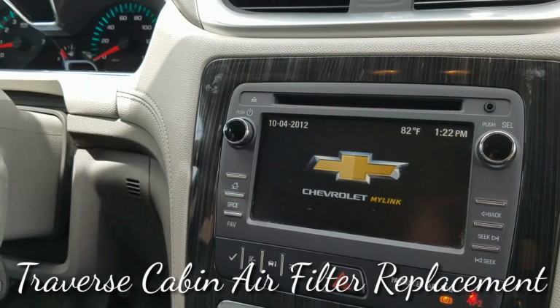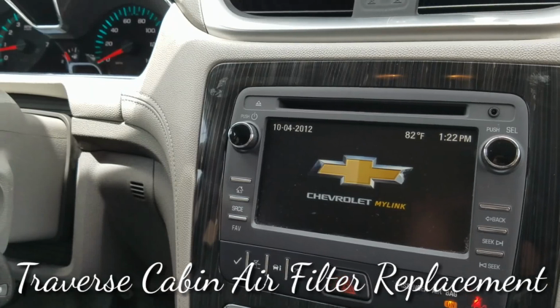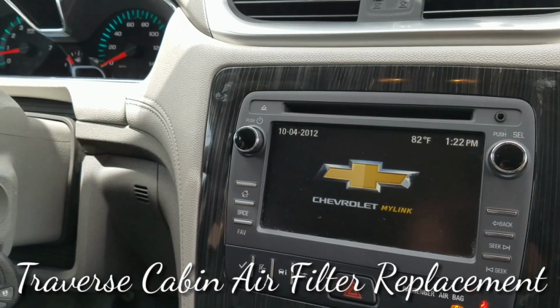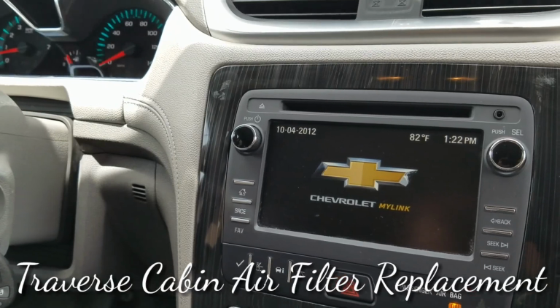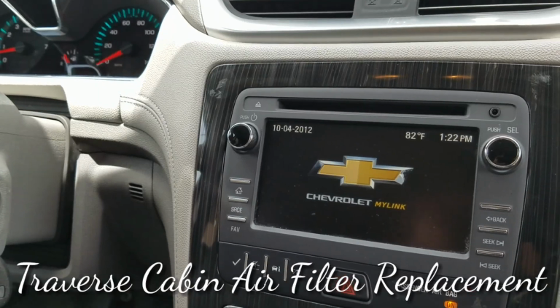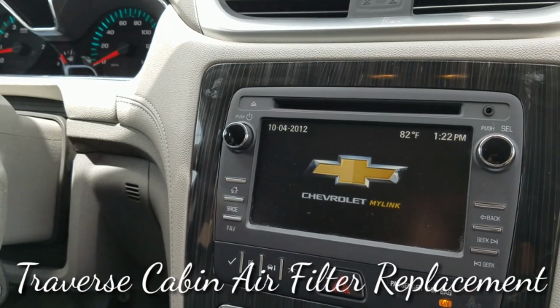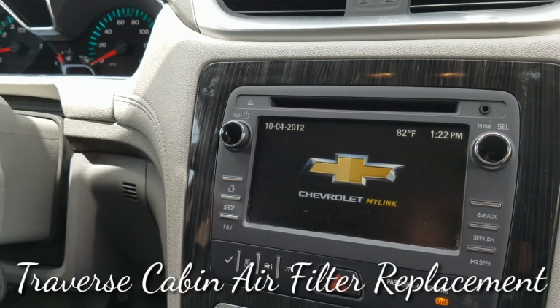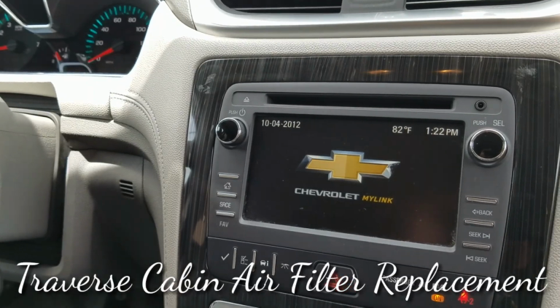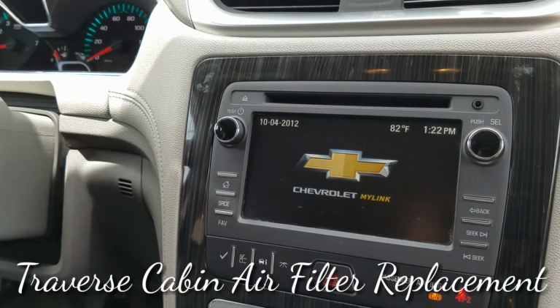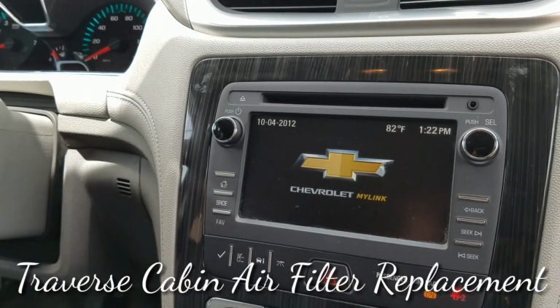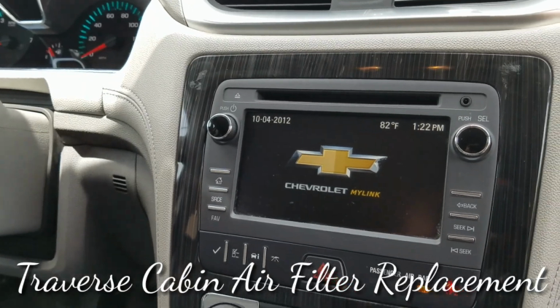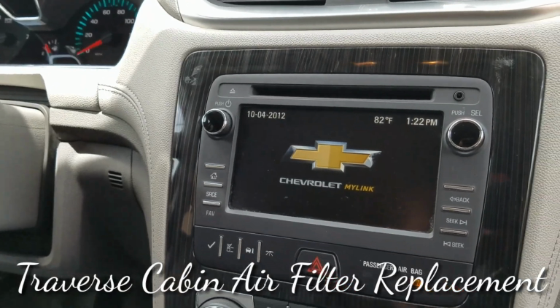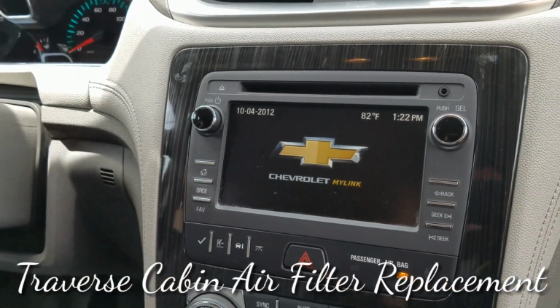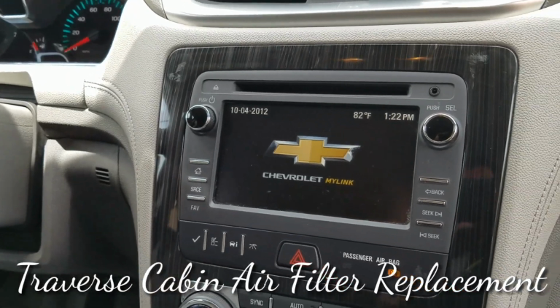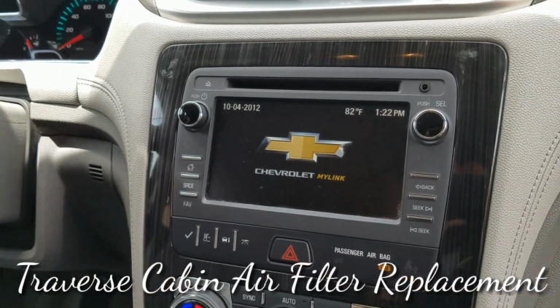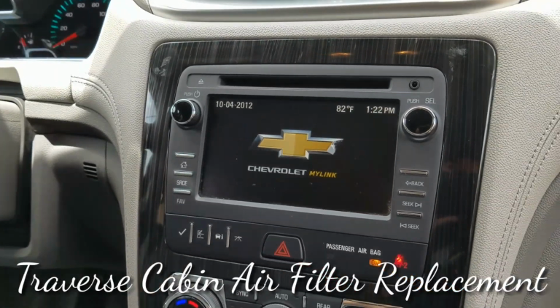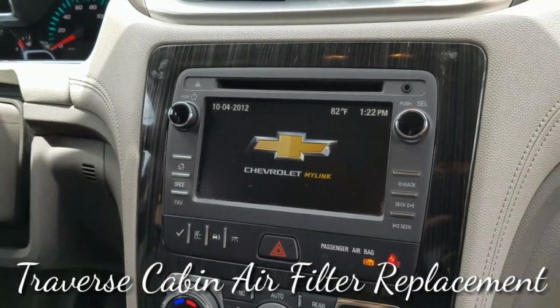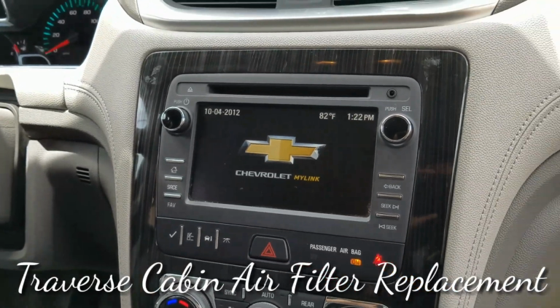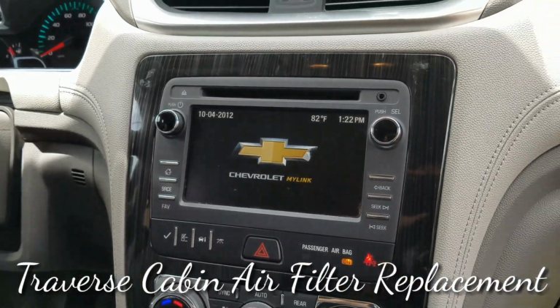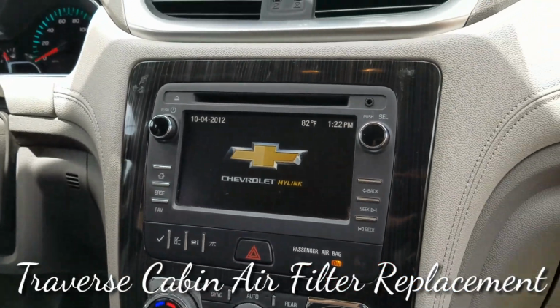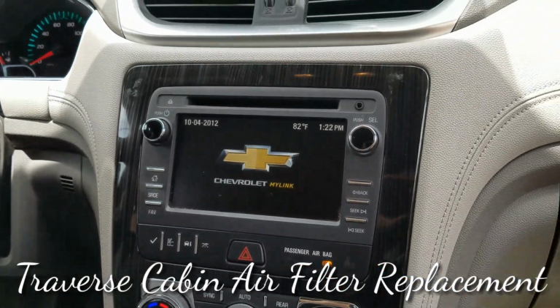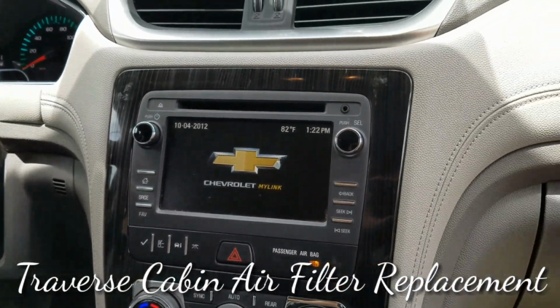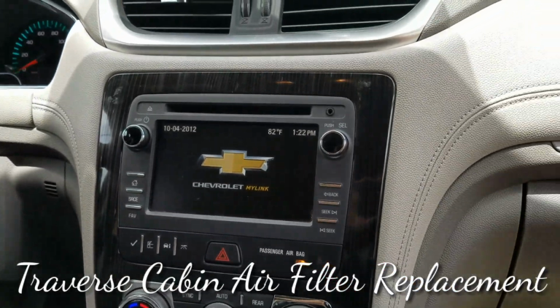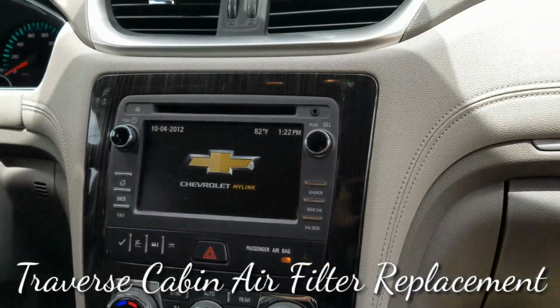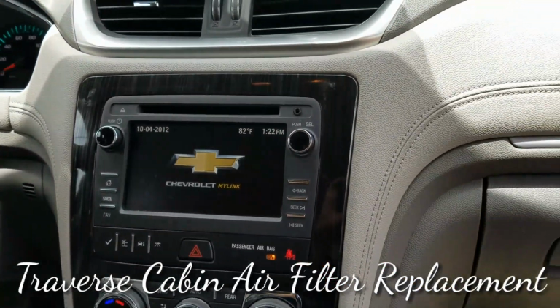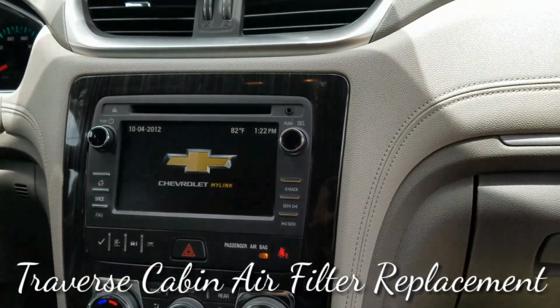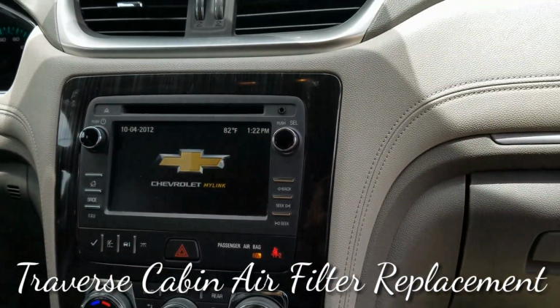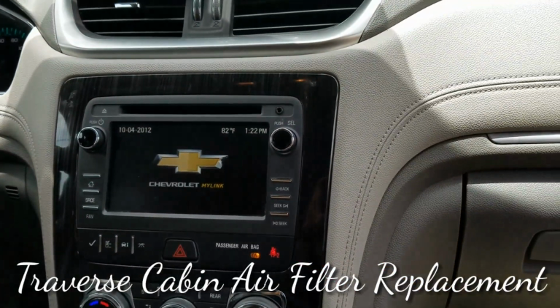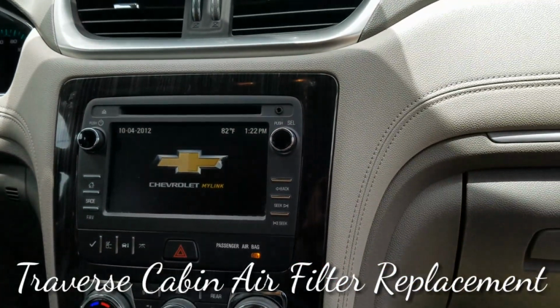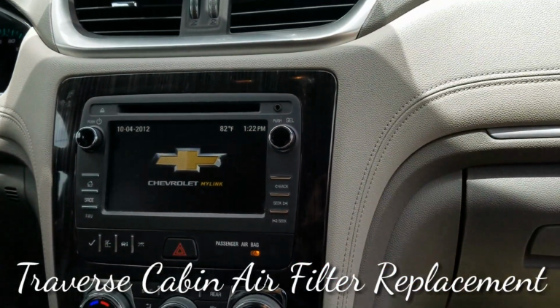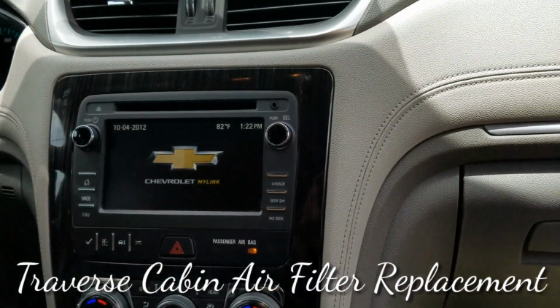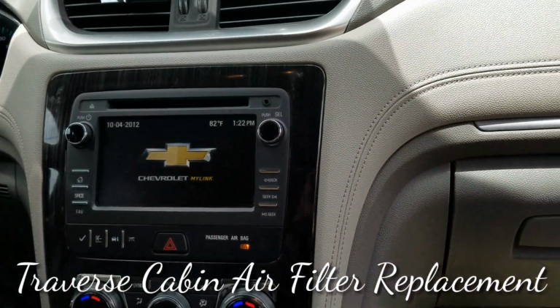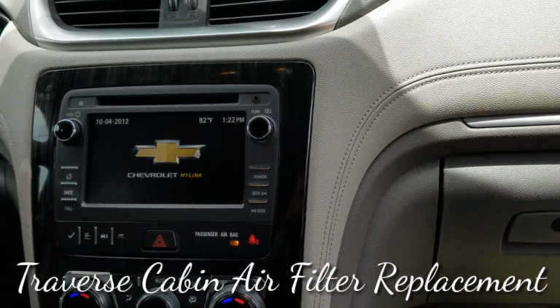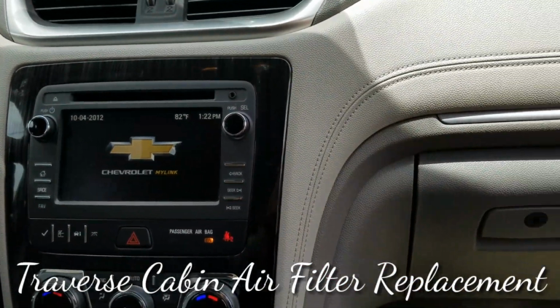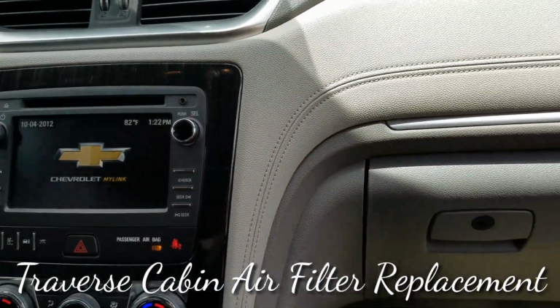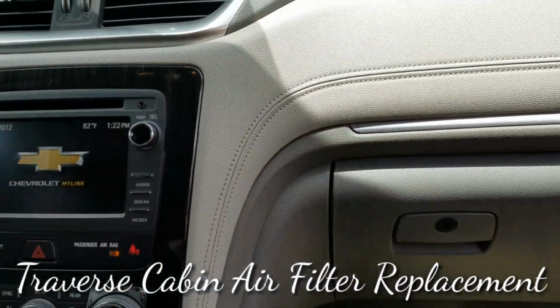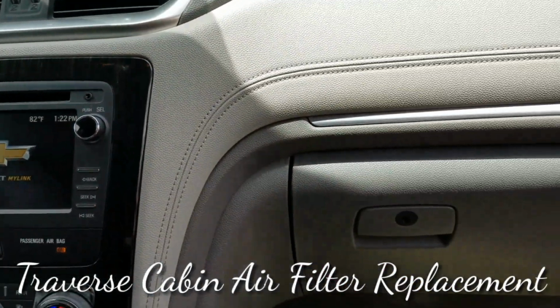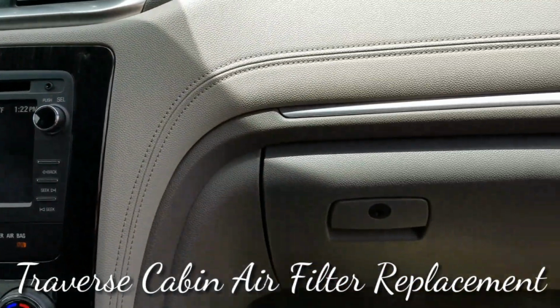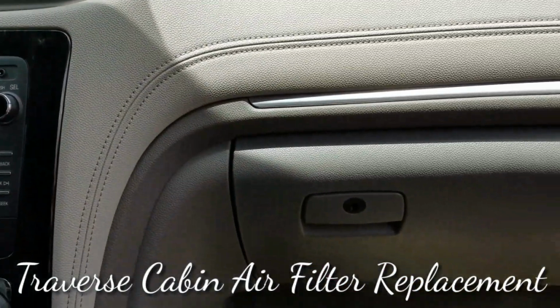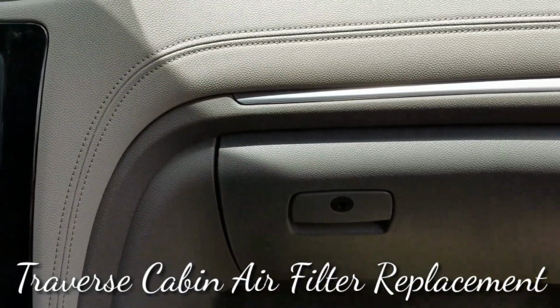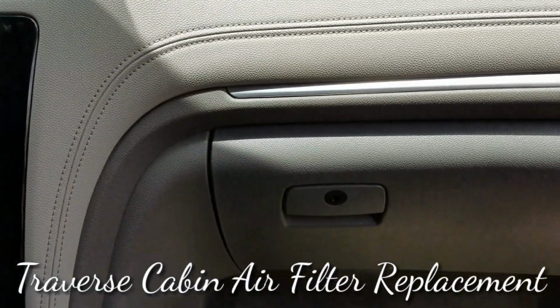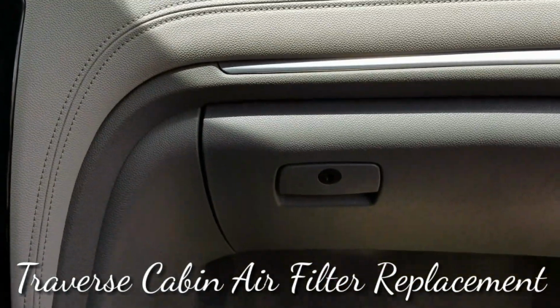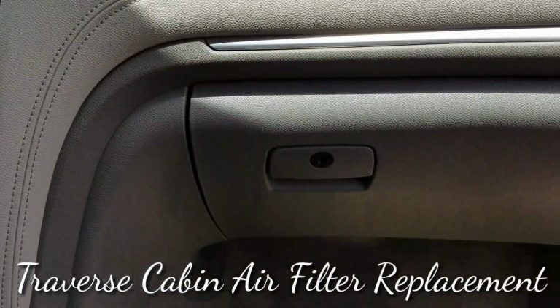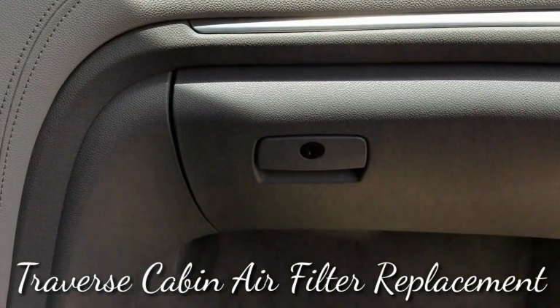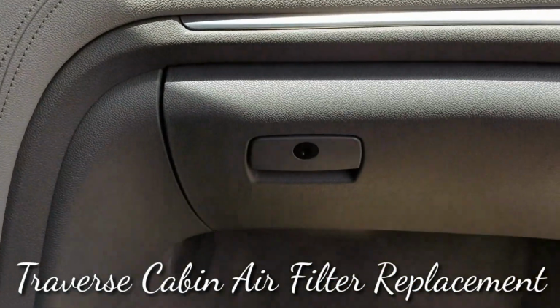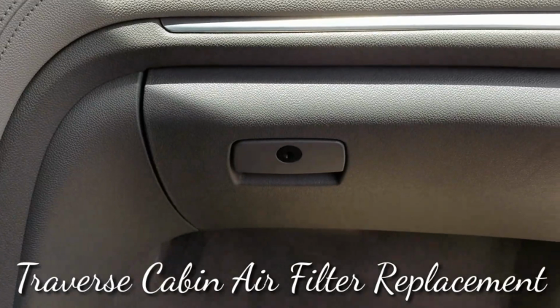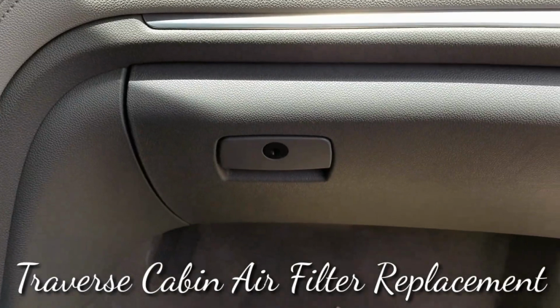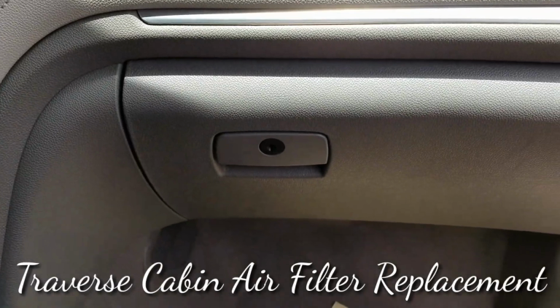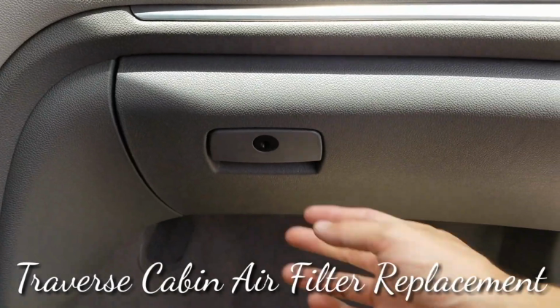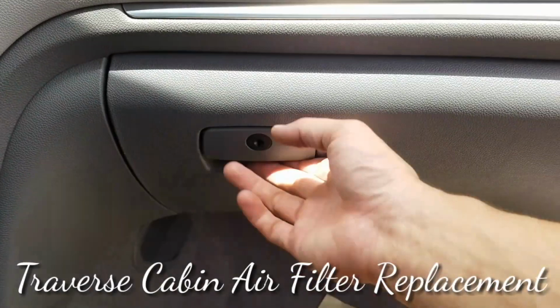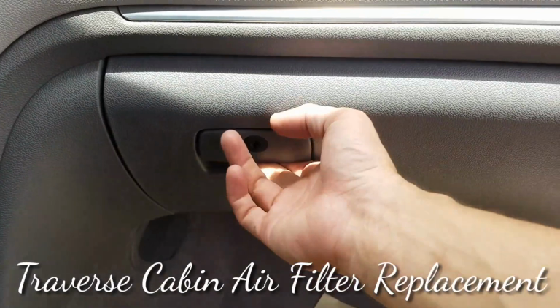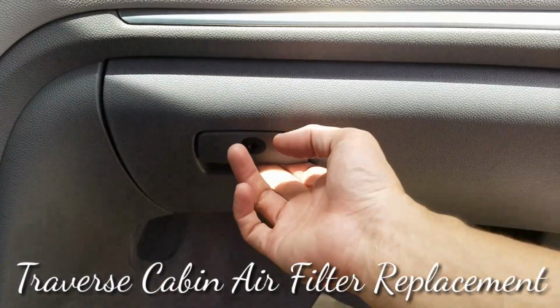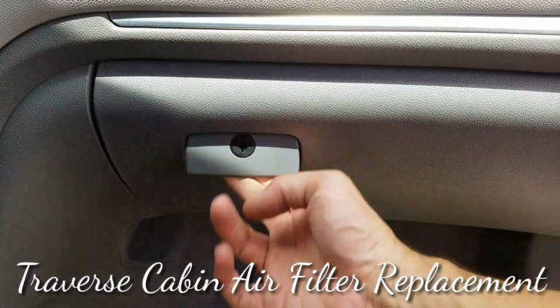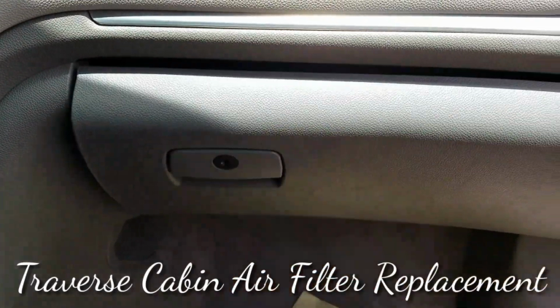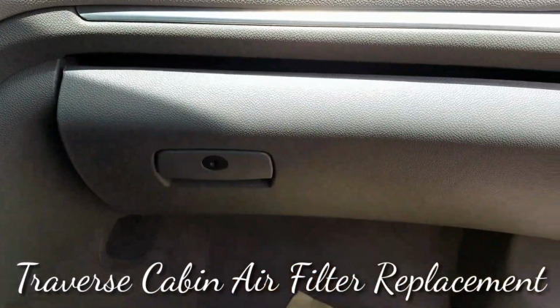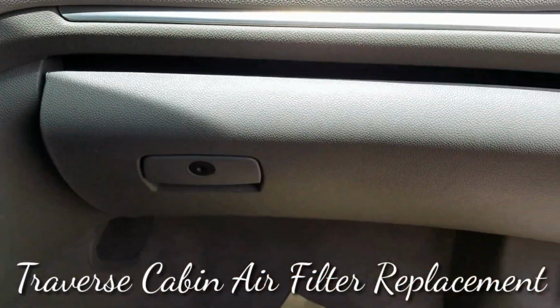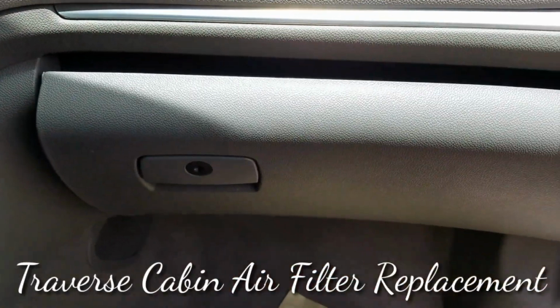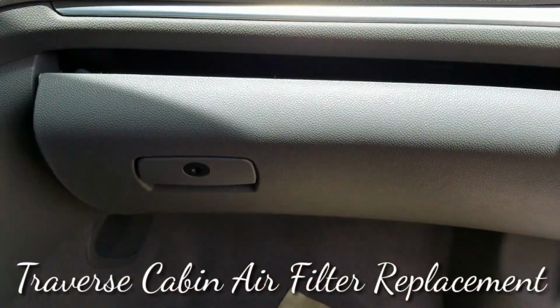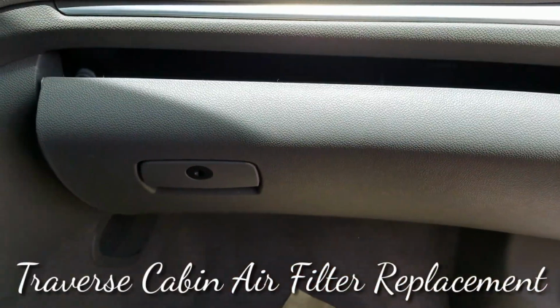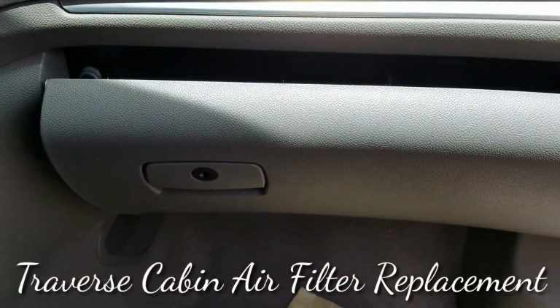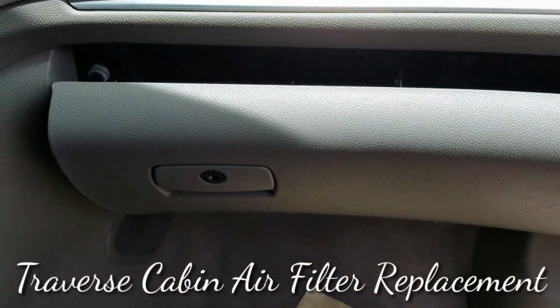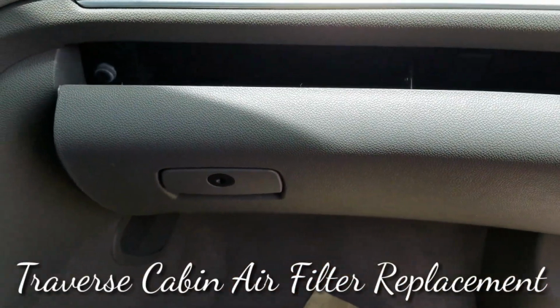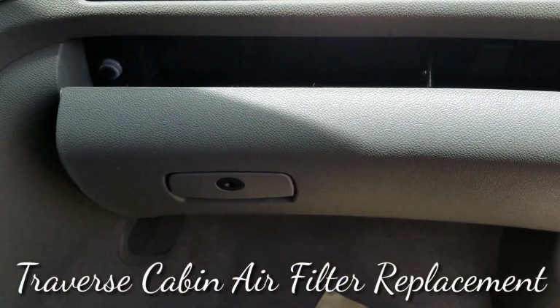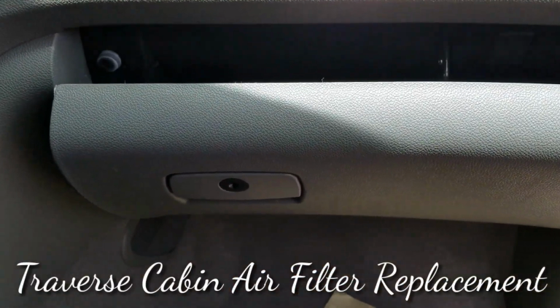17 Chevrolet Traverse — show you how to get to your cabin air filter. Let's go over to the passenger side. Open up the glove box.